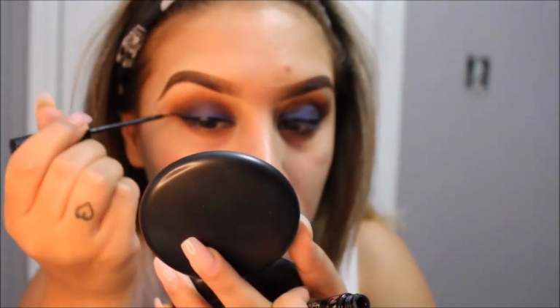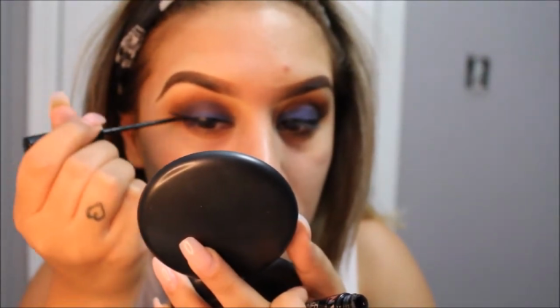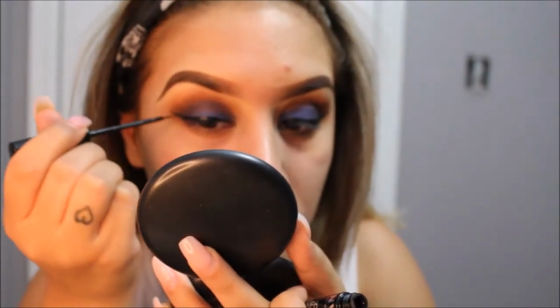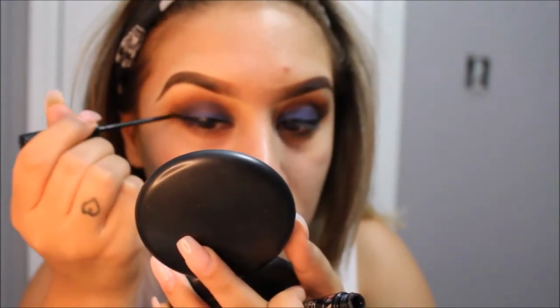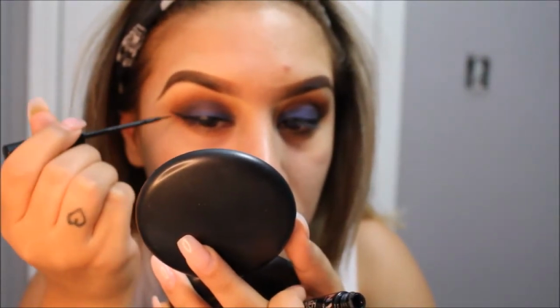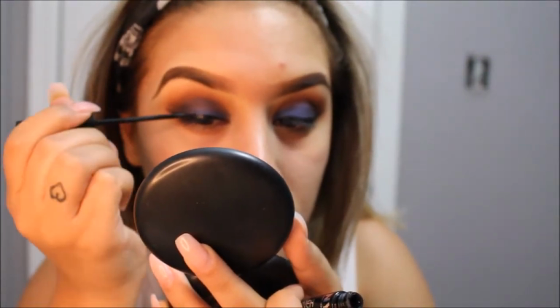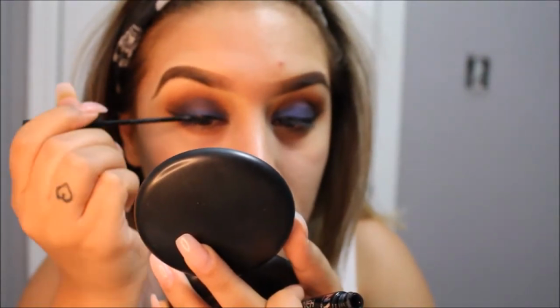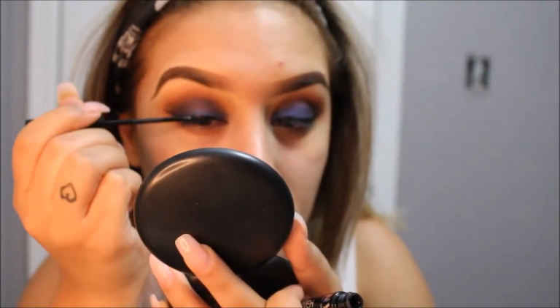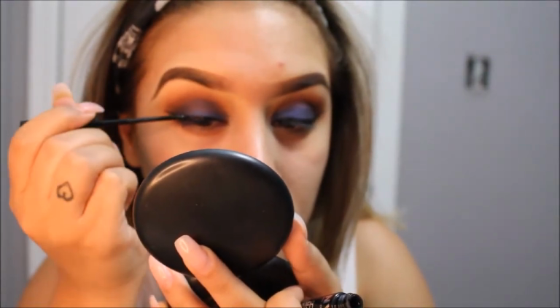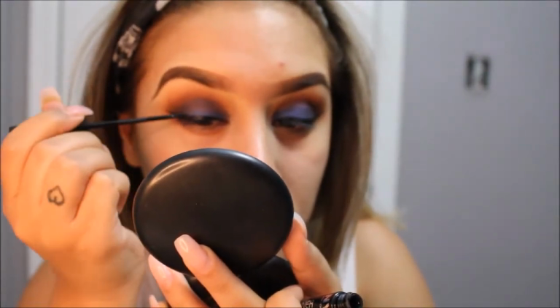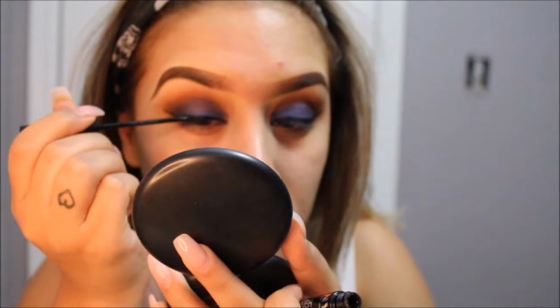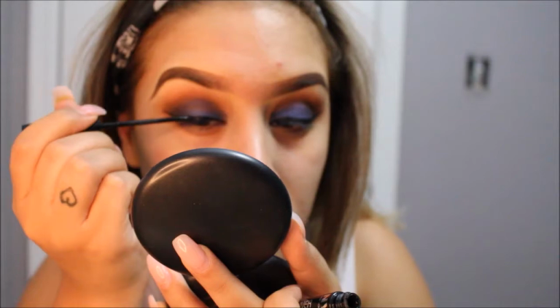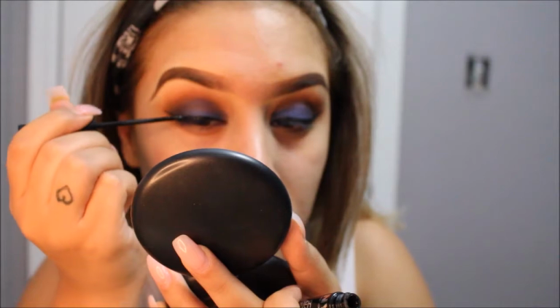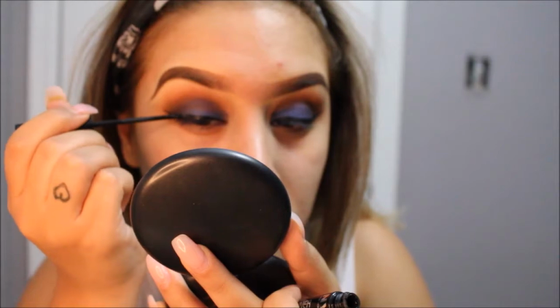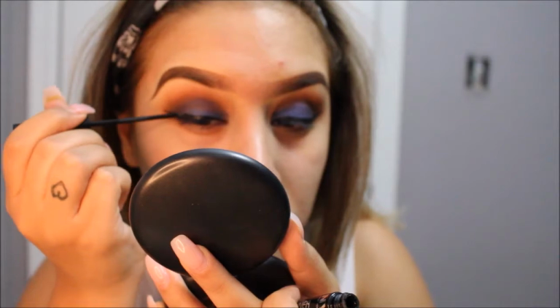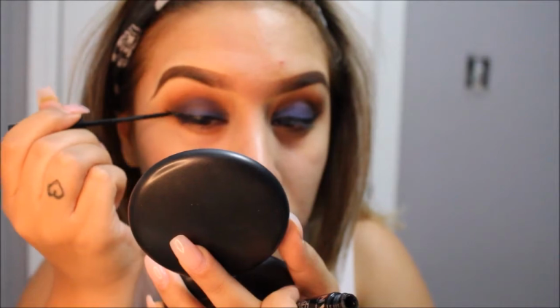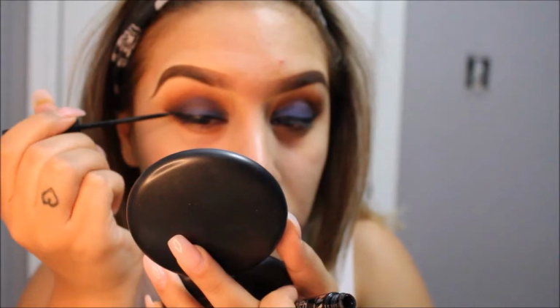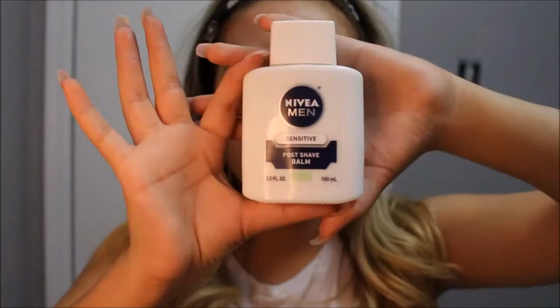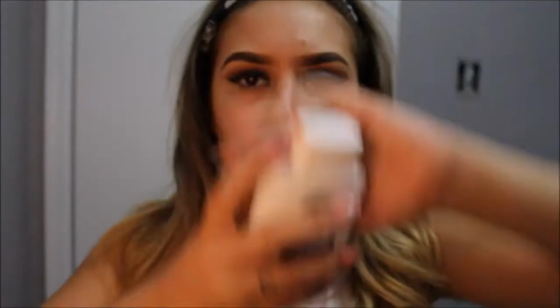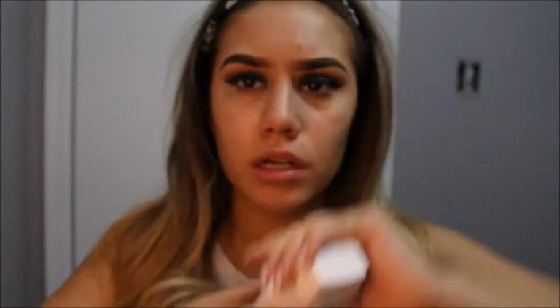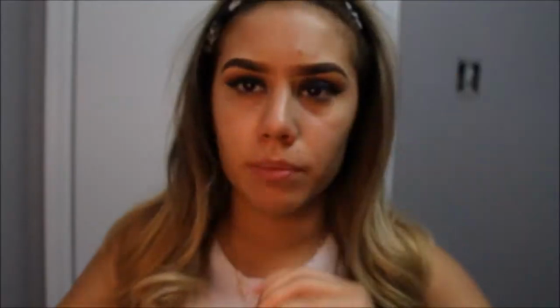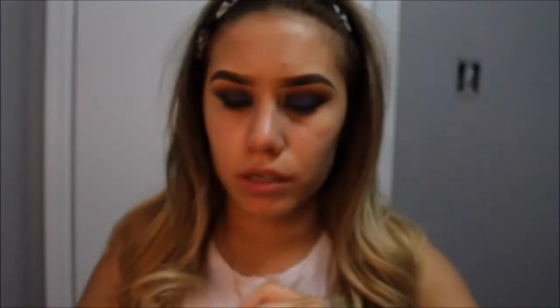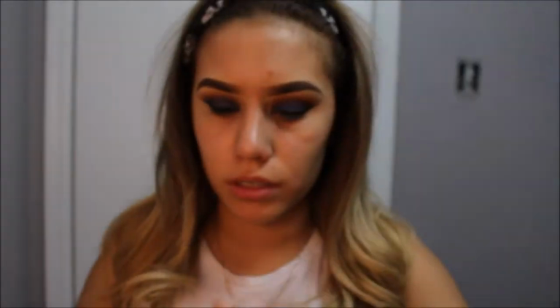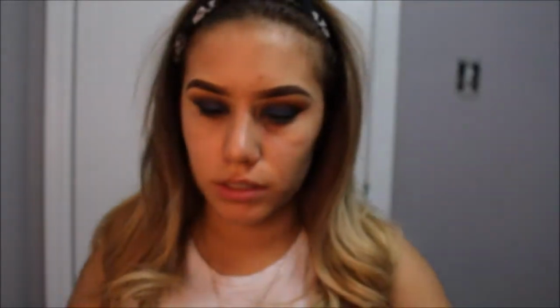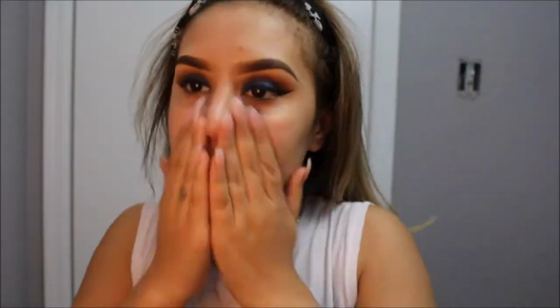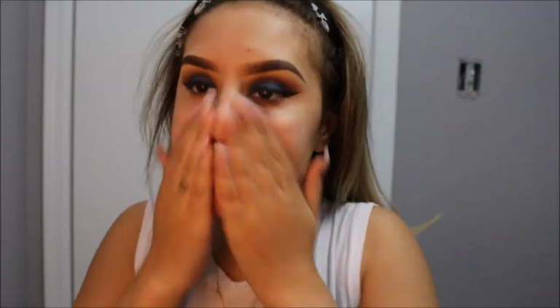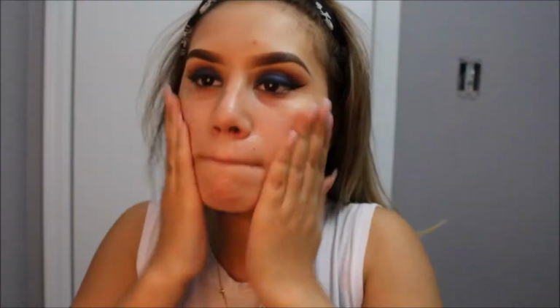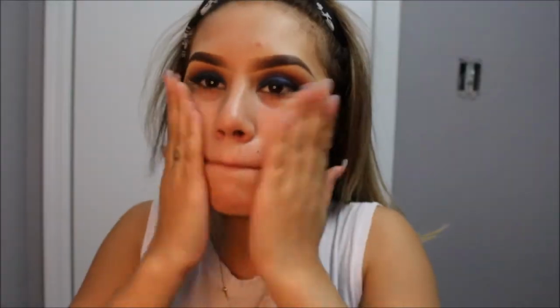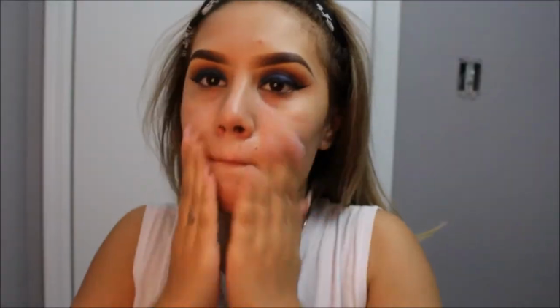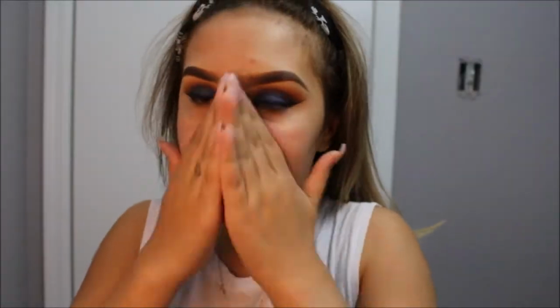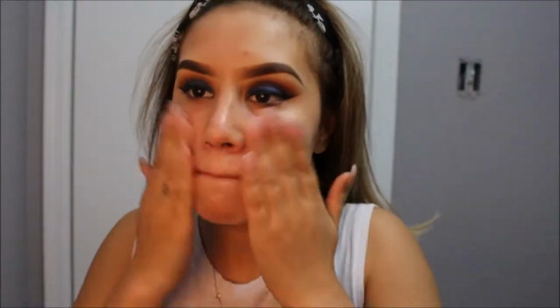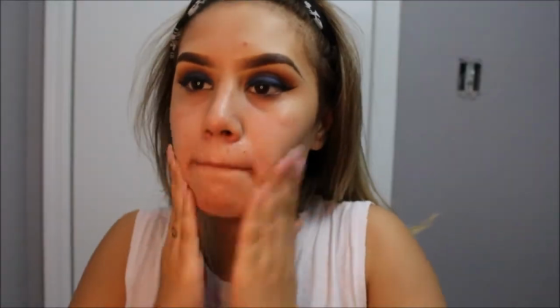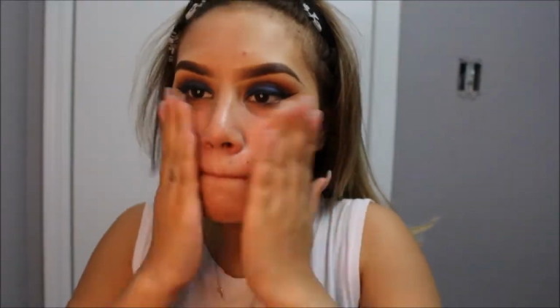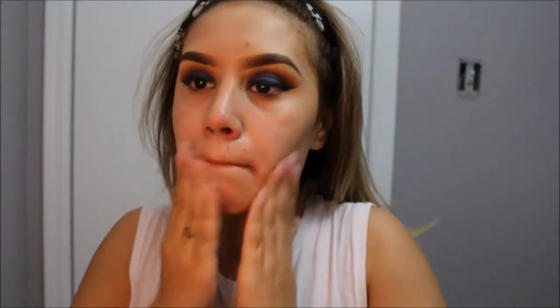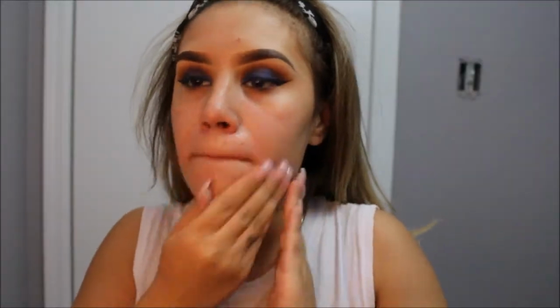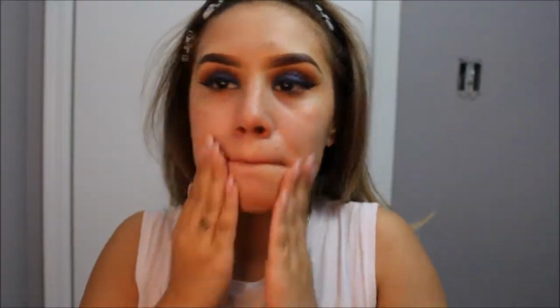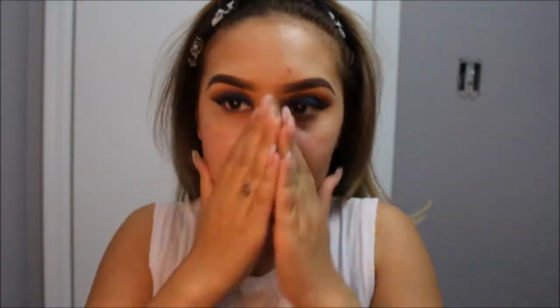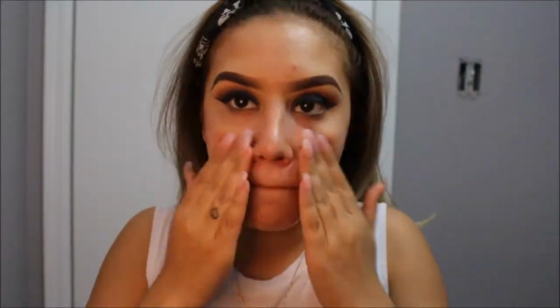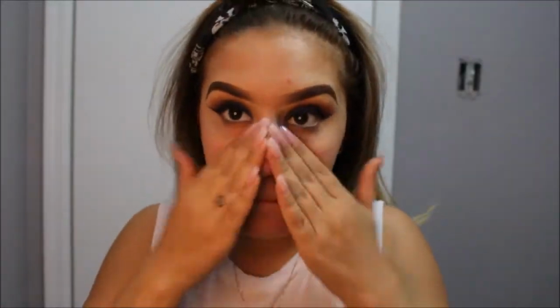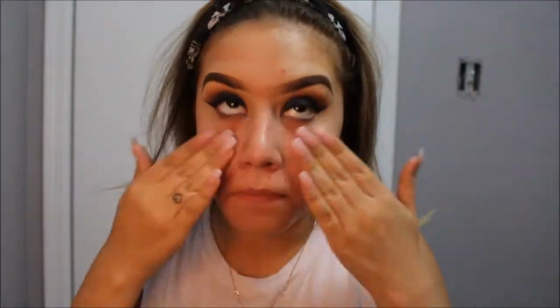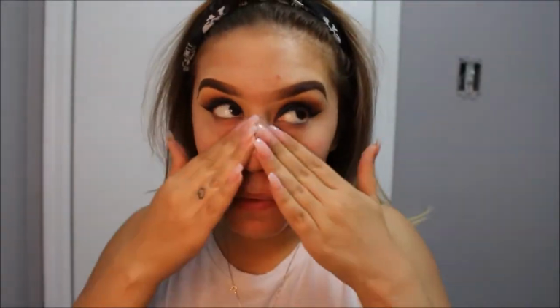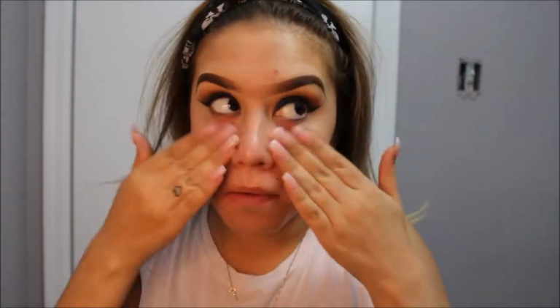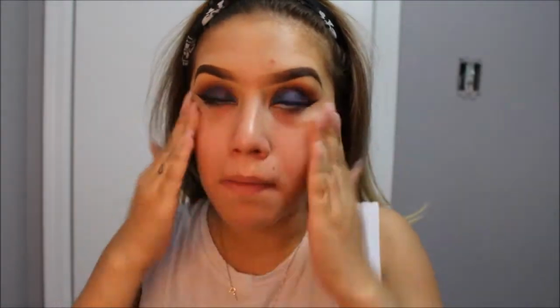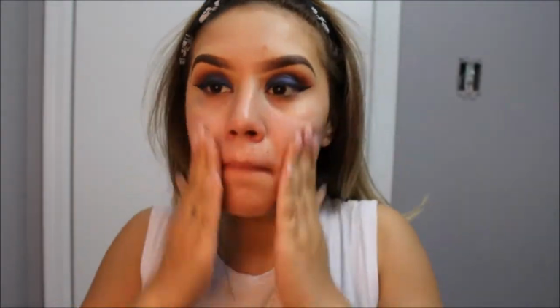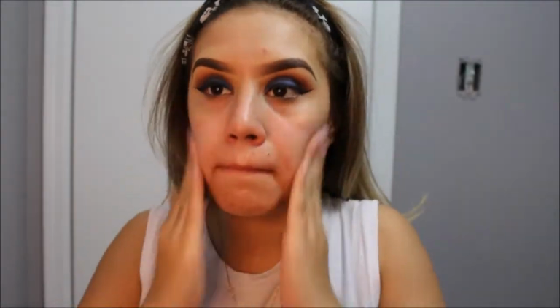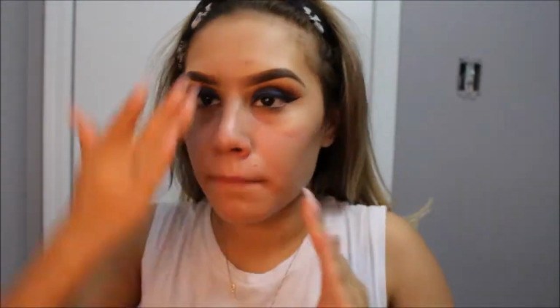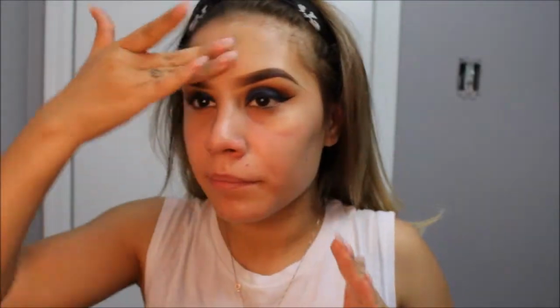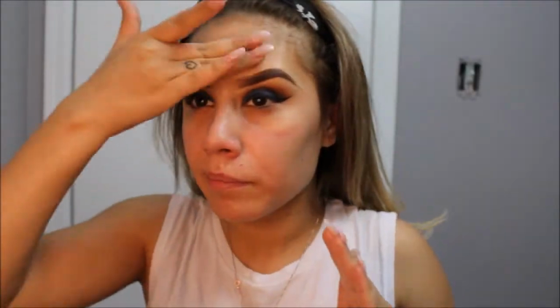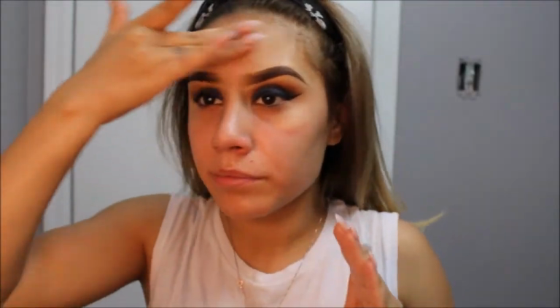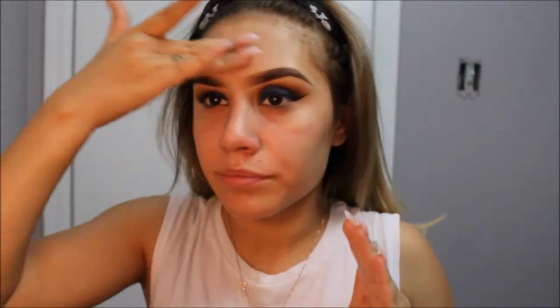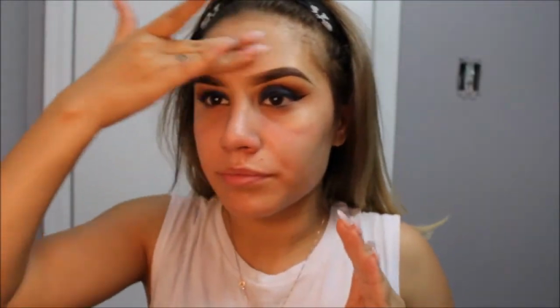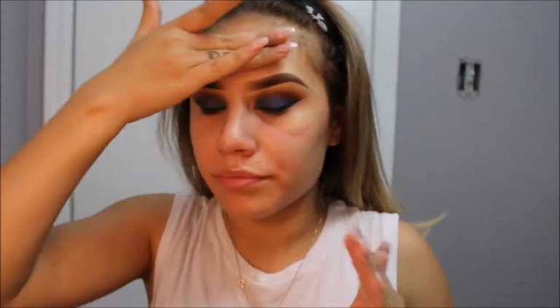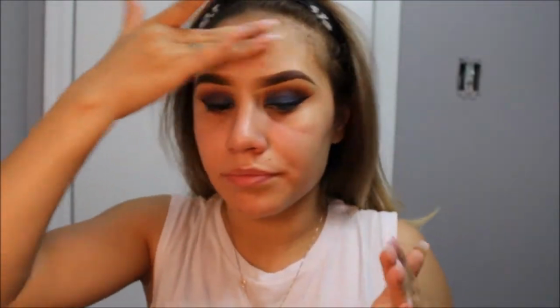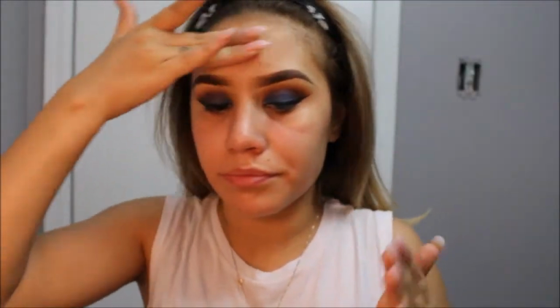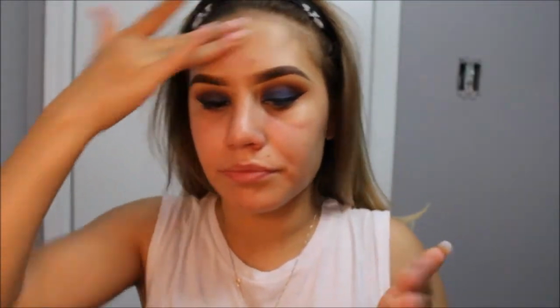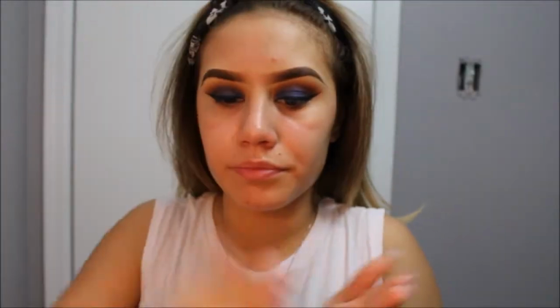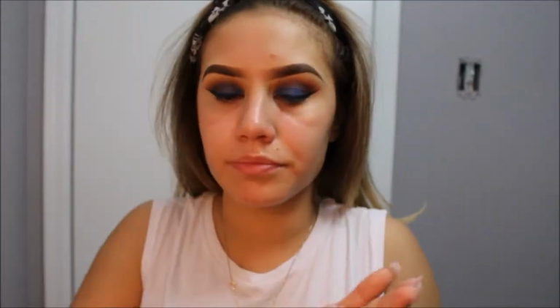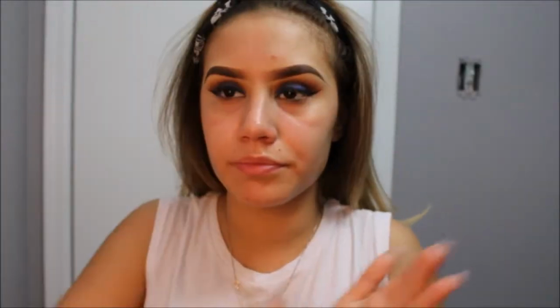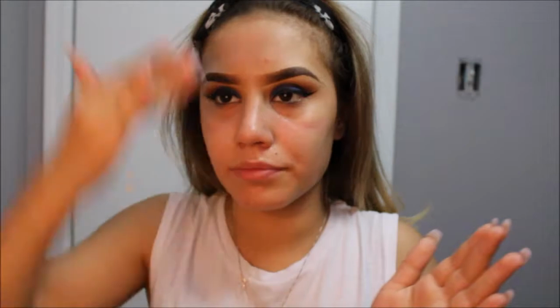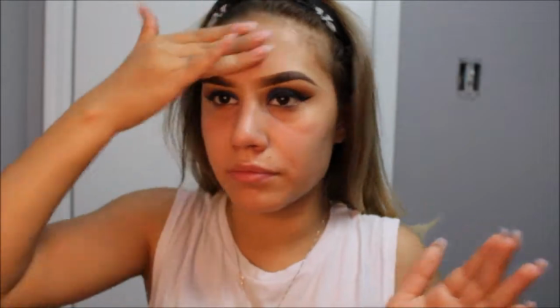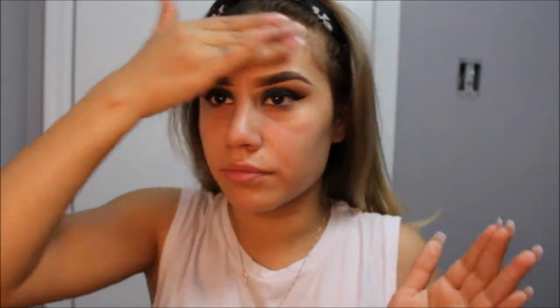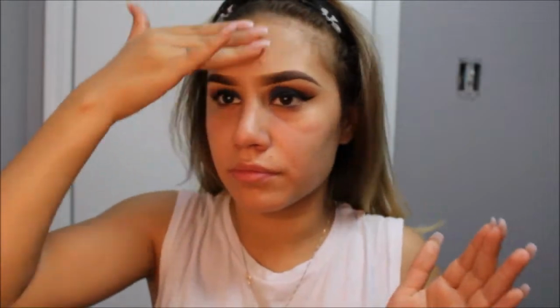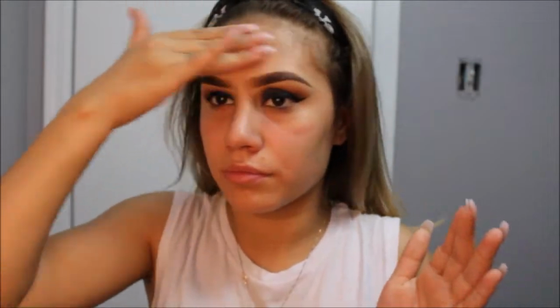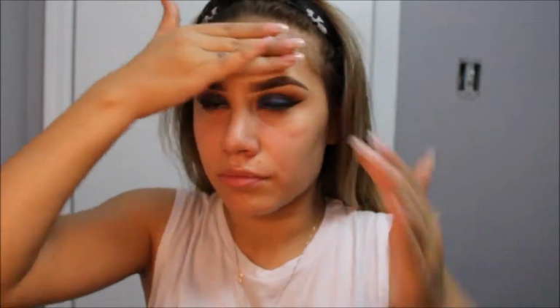Before applying my foundation, I like to prime my face. I am using the Nivea Men Sensitive Post Shave Balm.